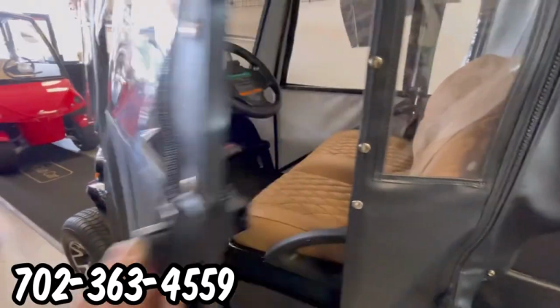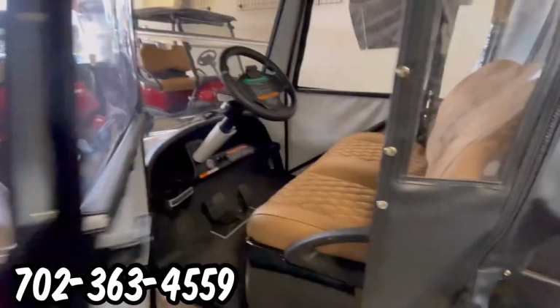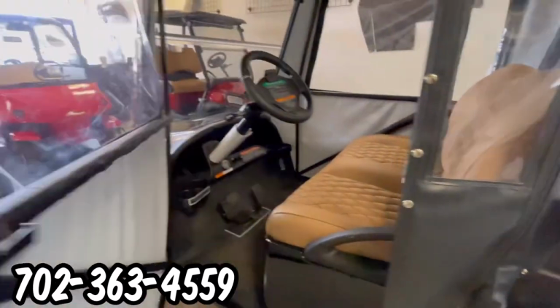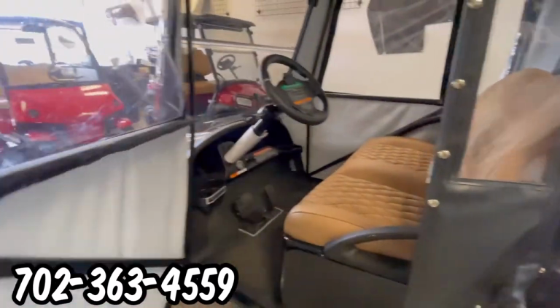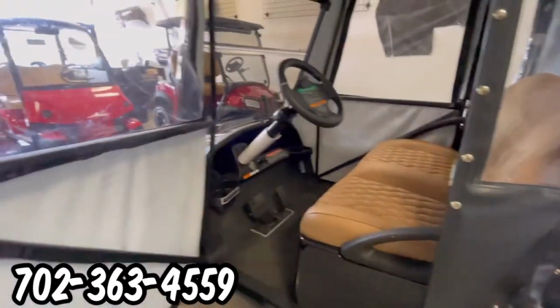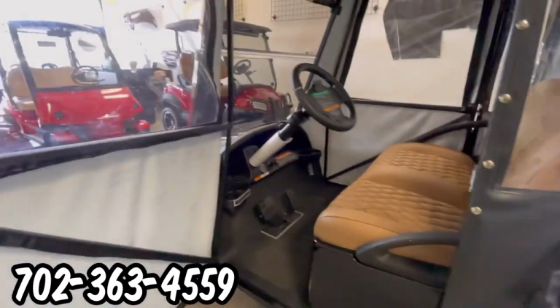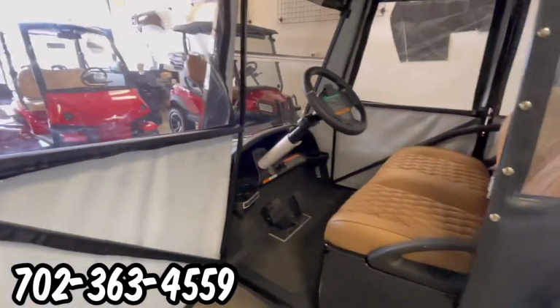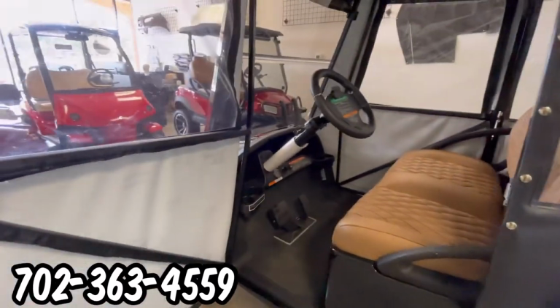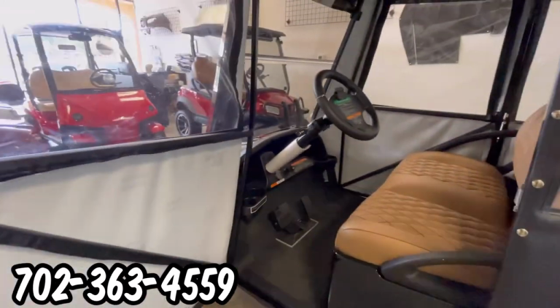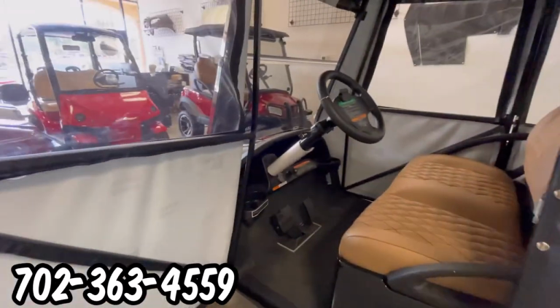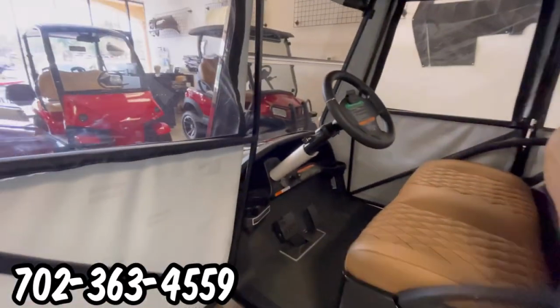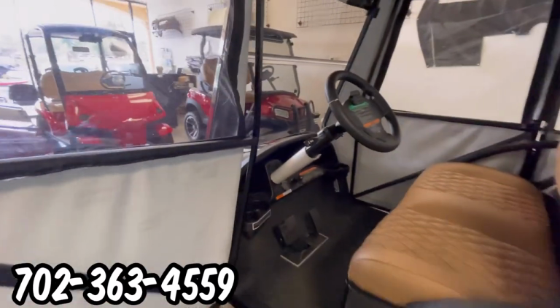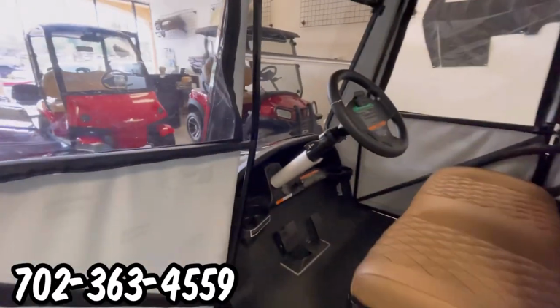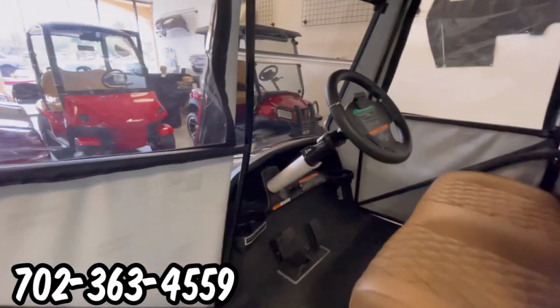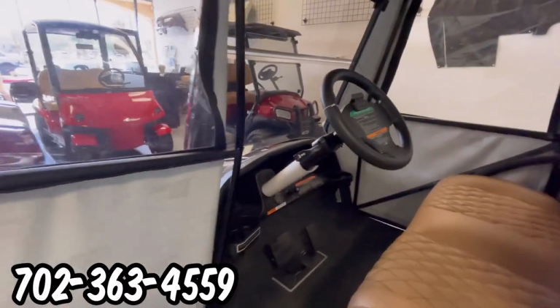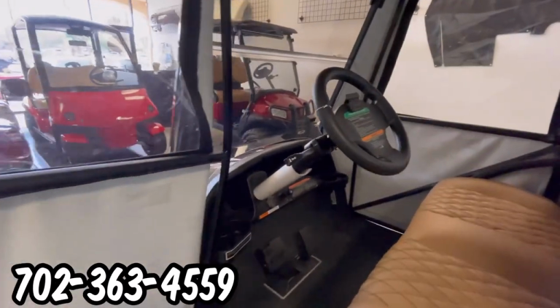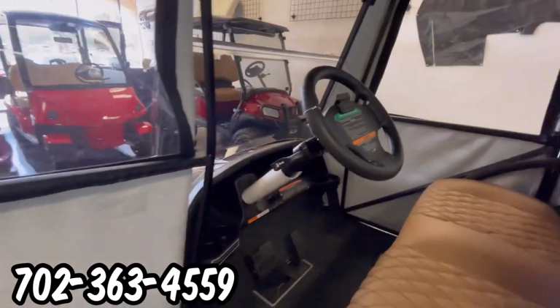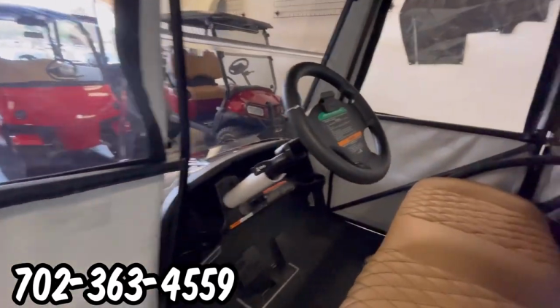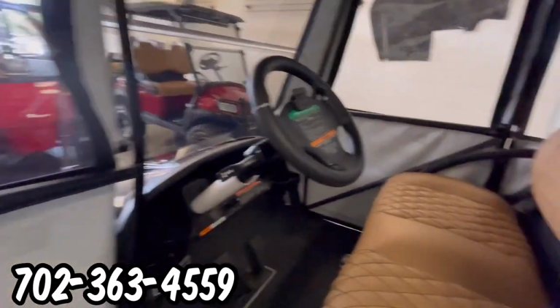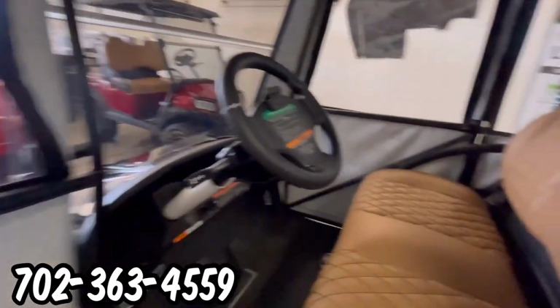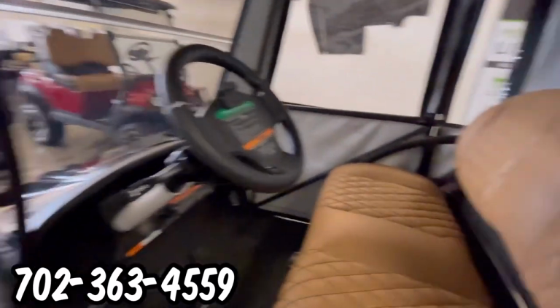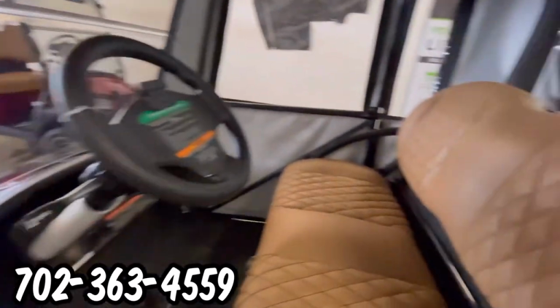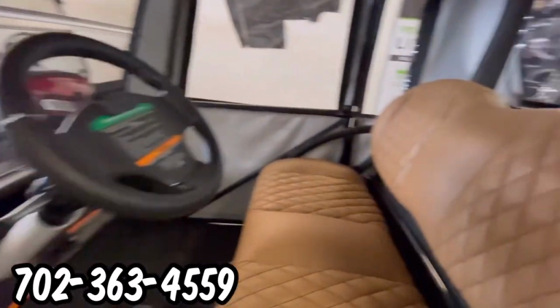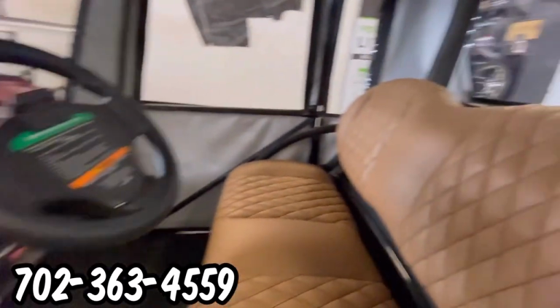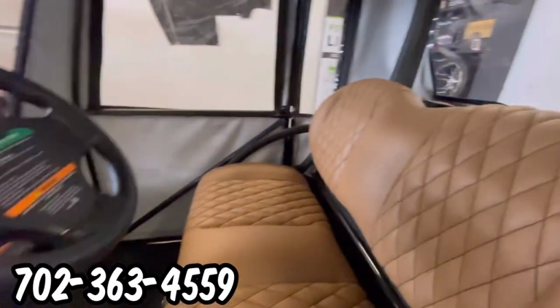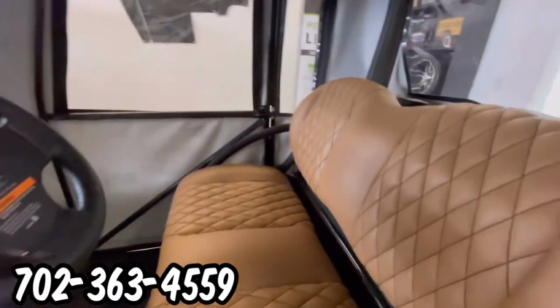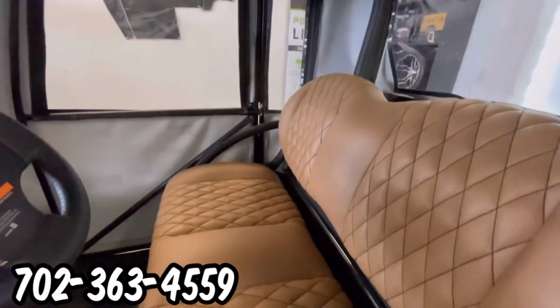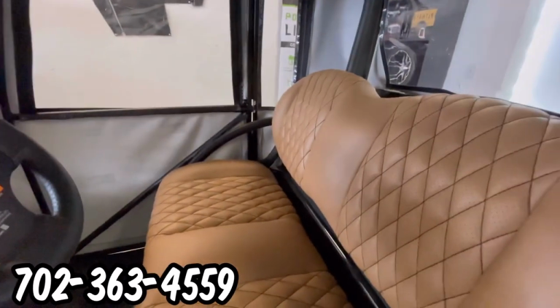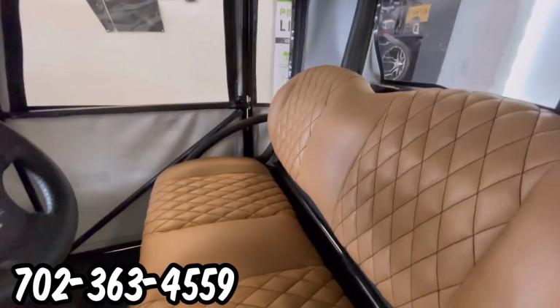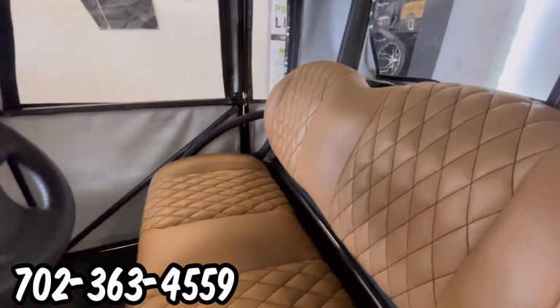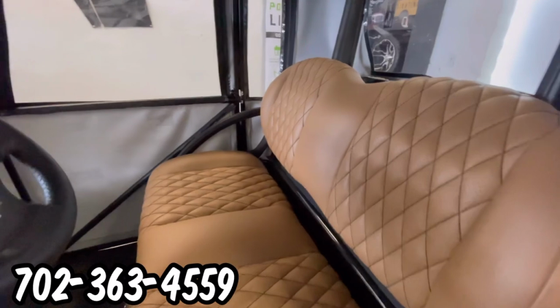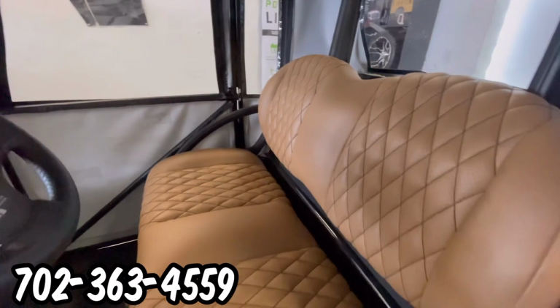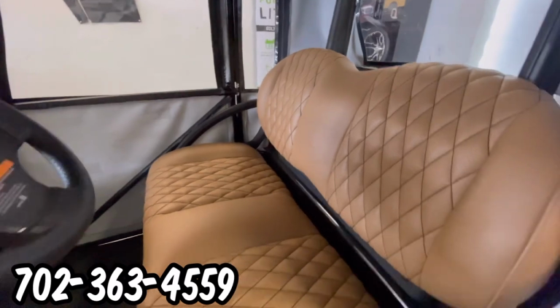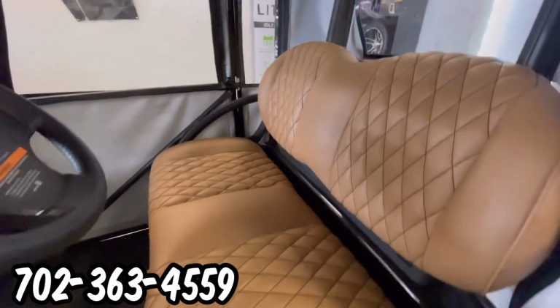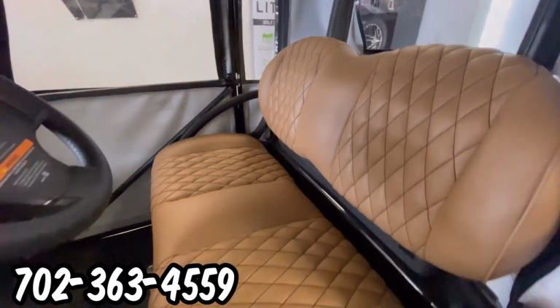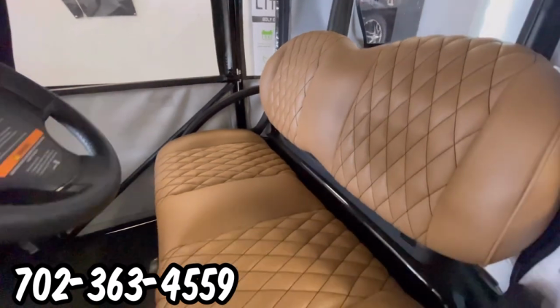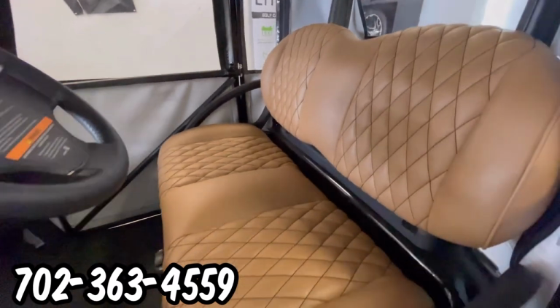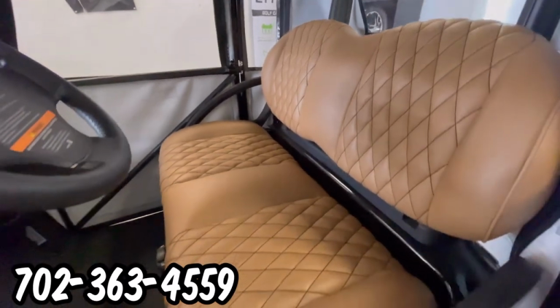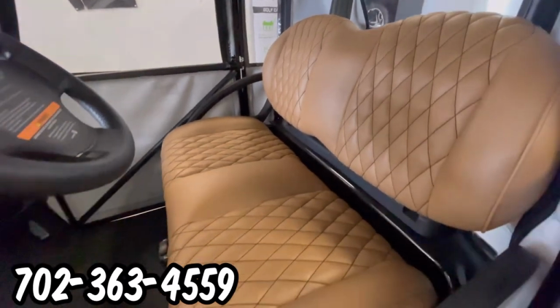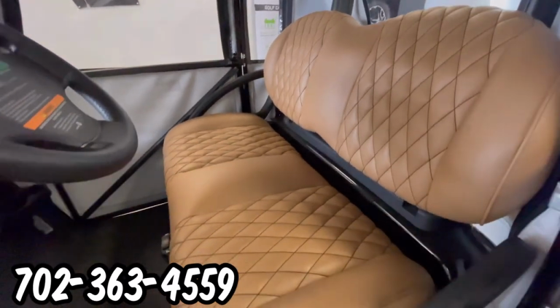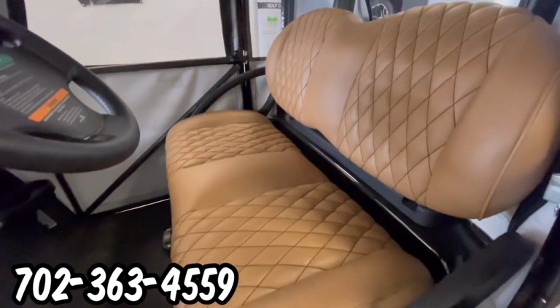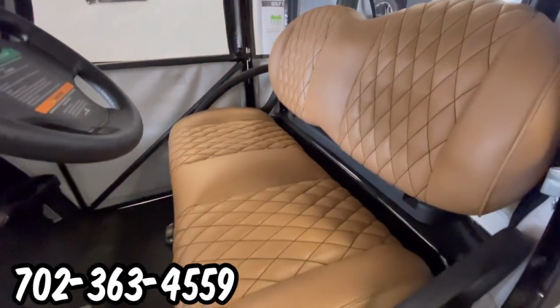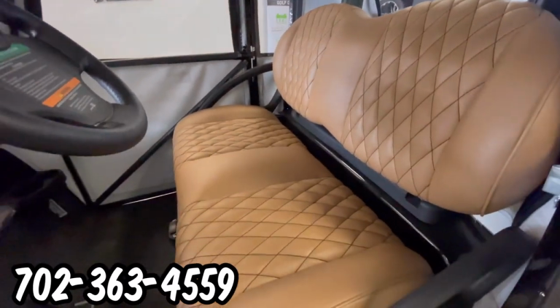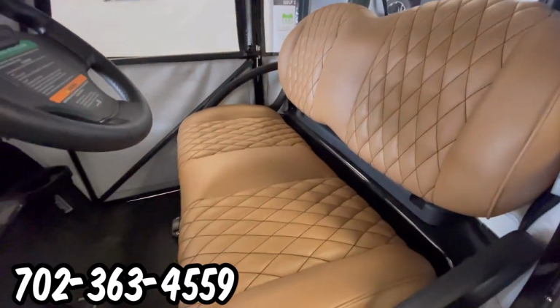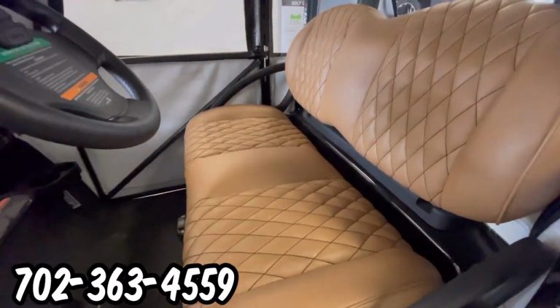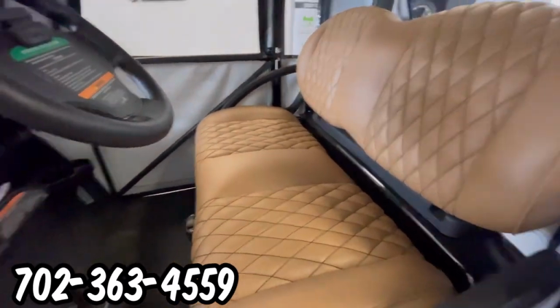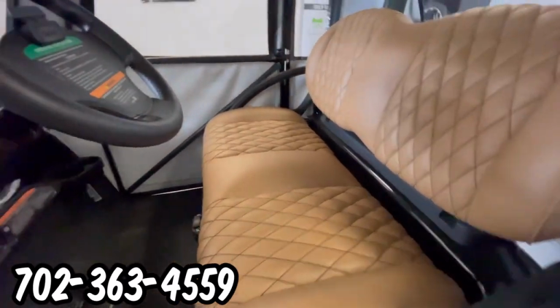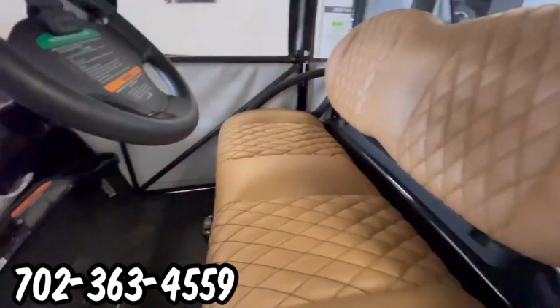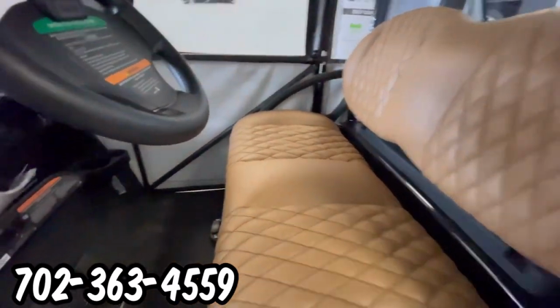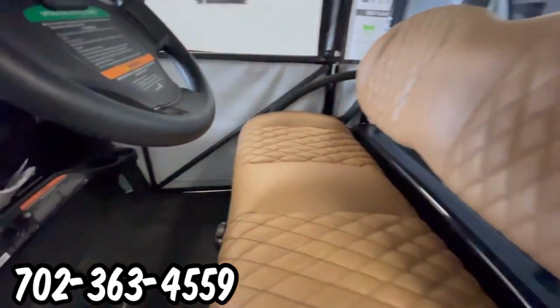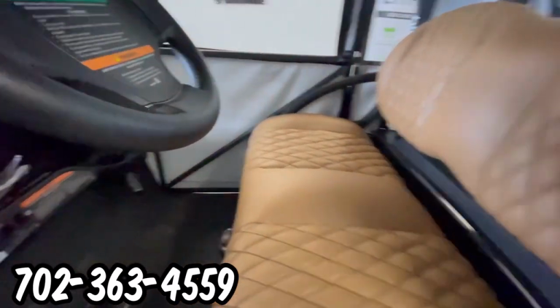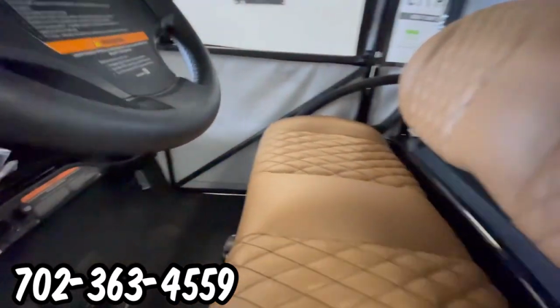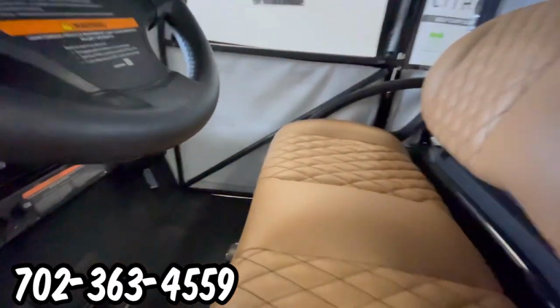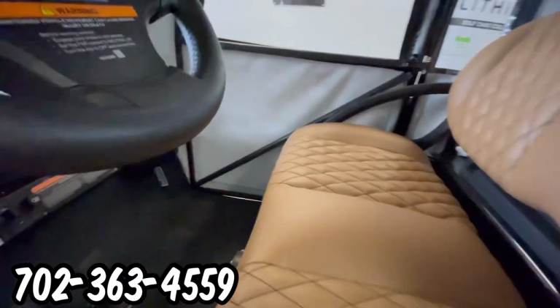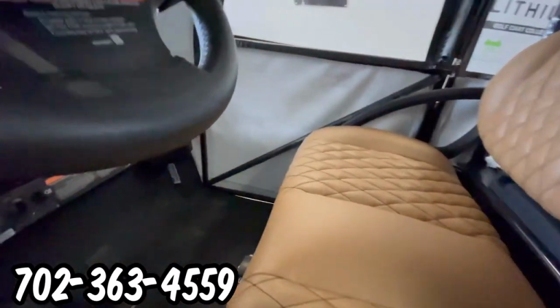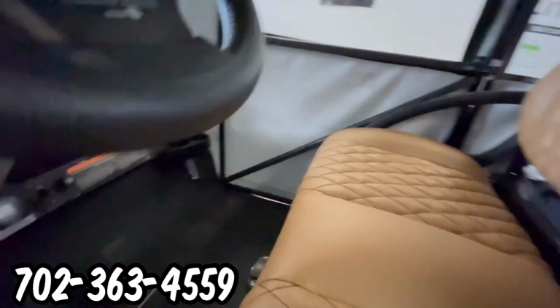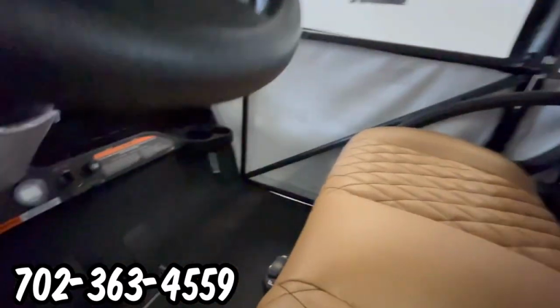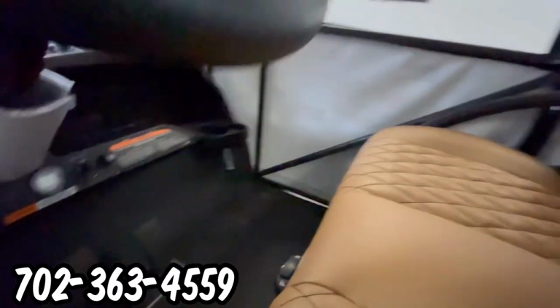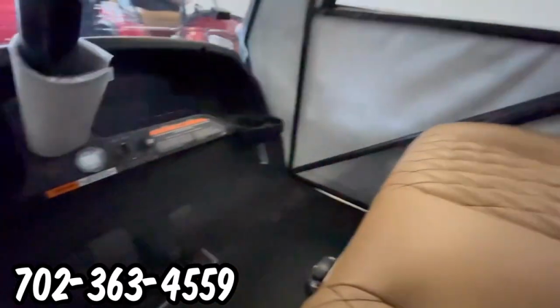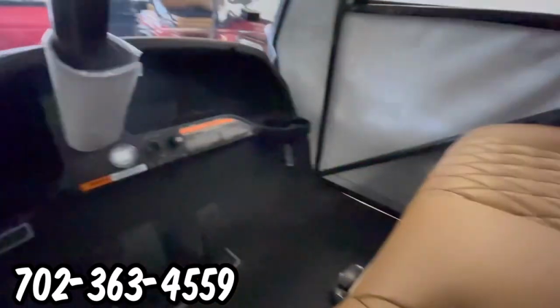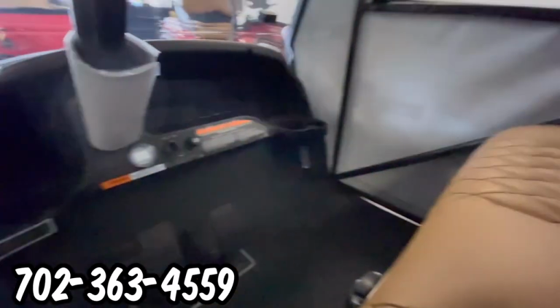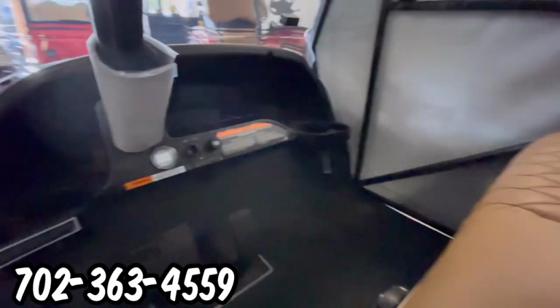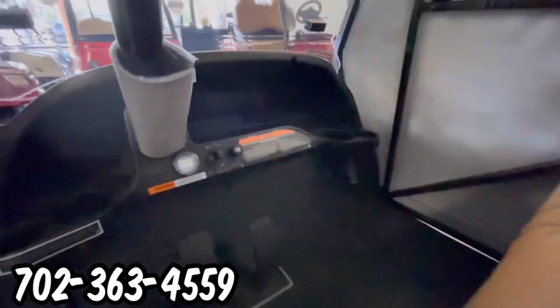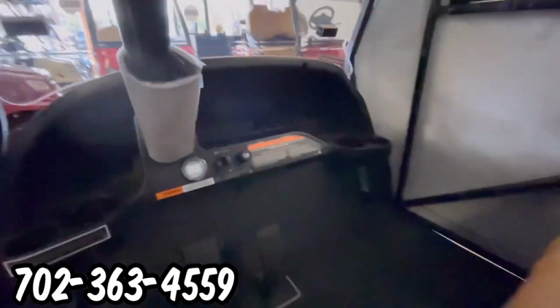We're going to open these doors. You can see they're a metal frame. We have custom diamond stitched seating with black stitching to match the cart.